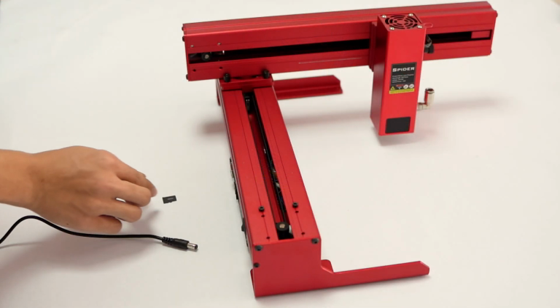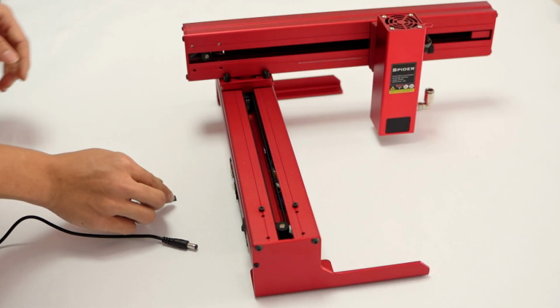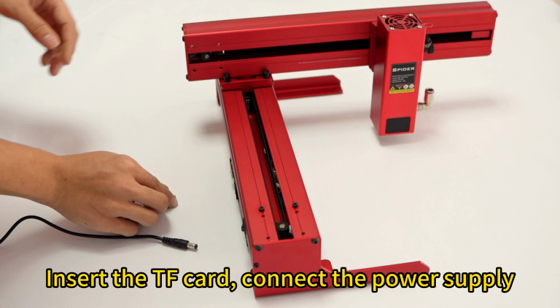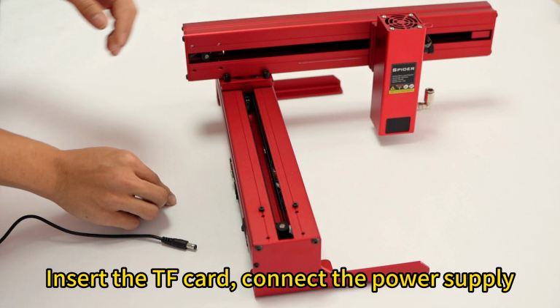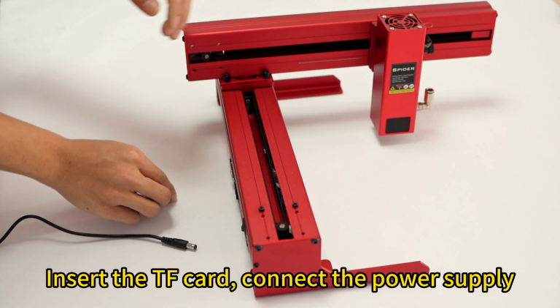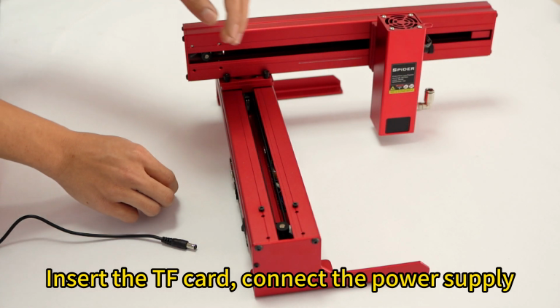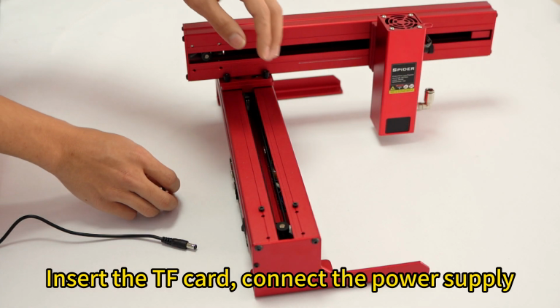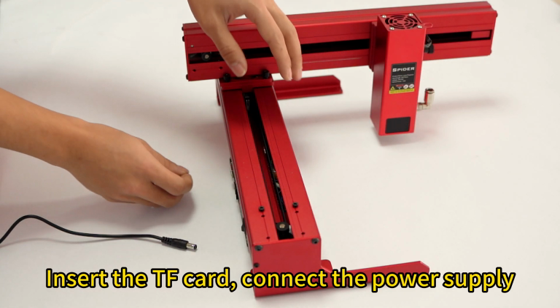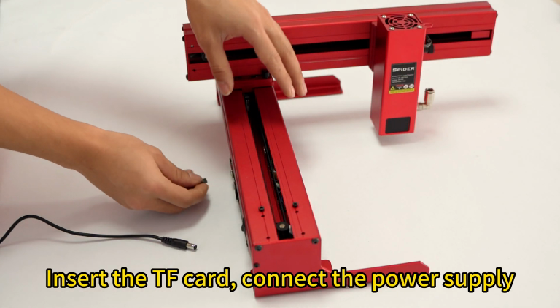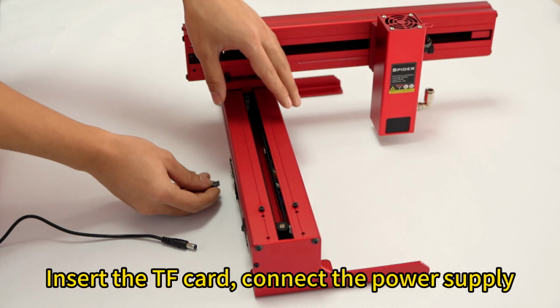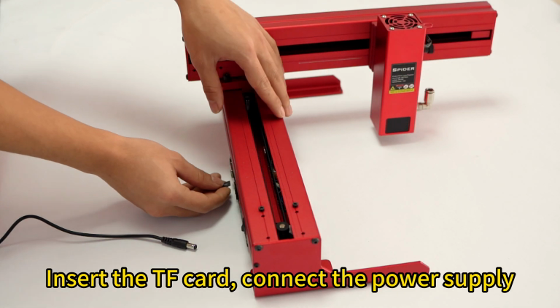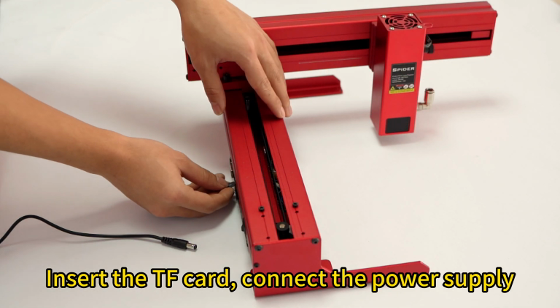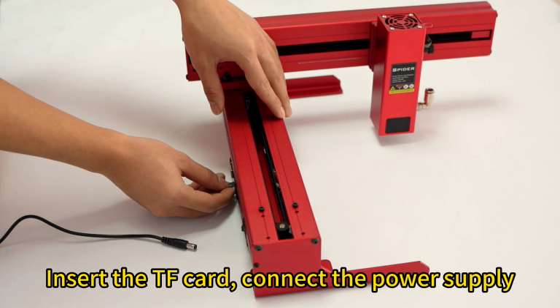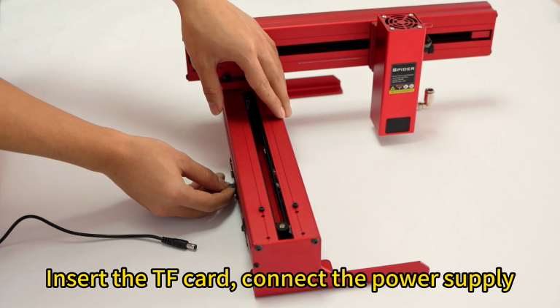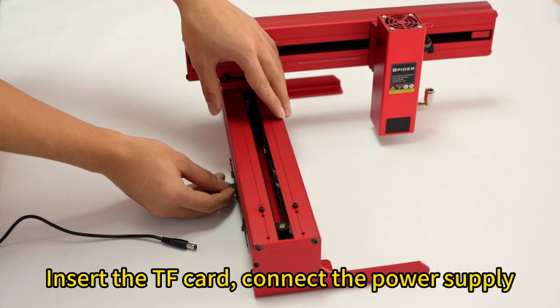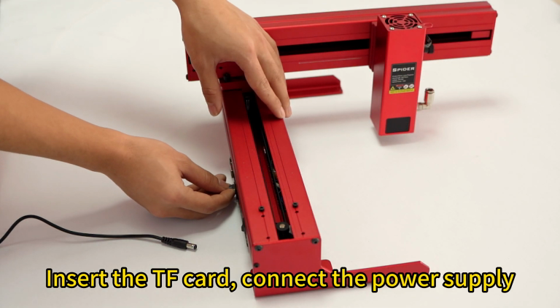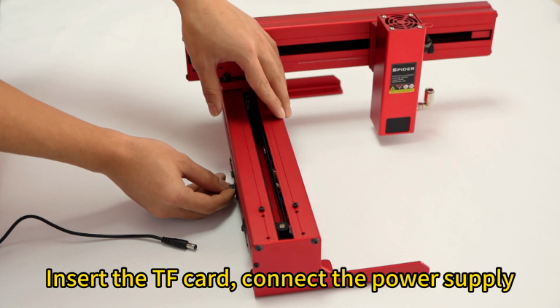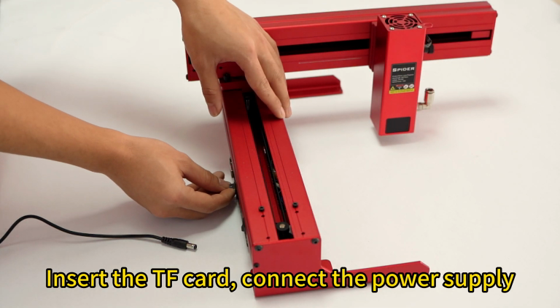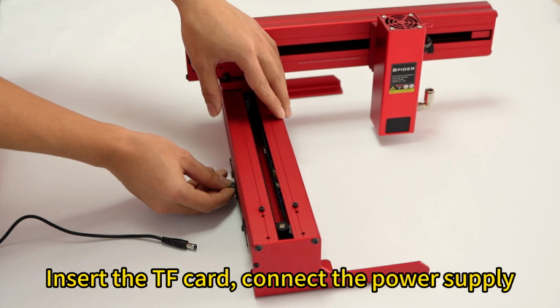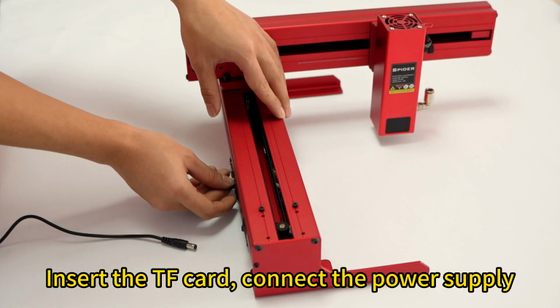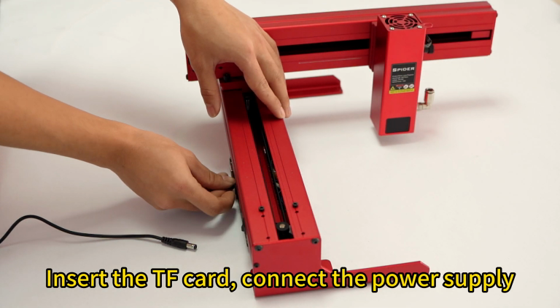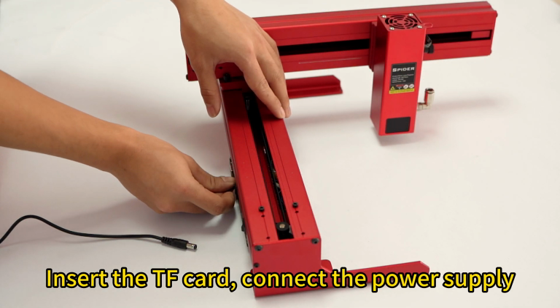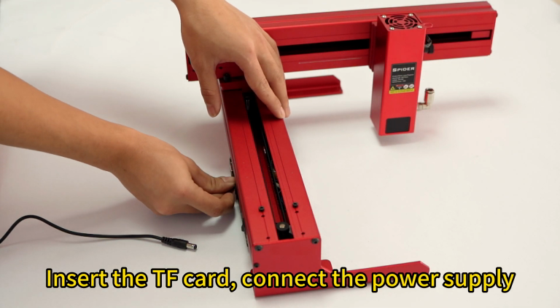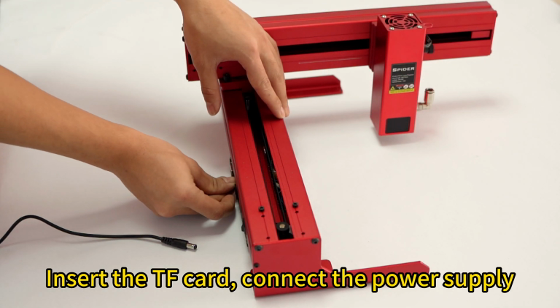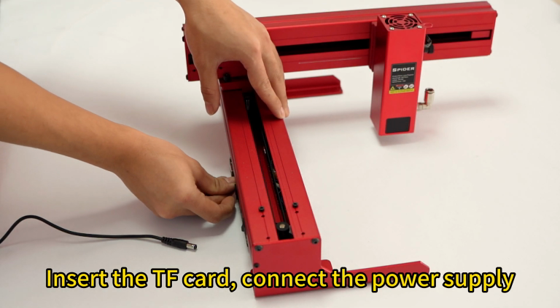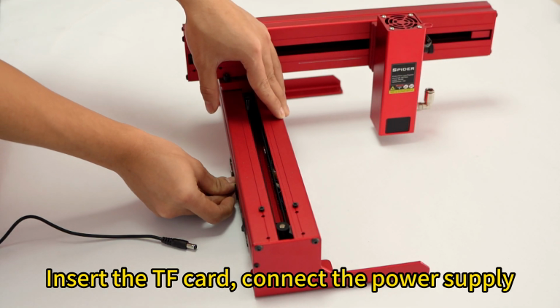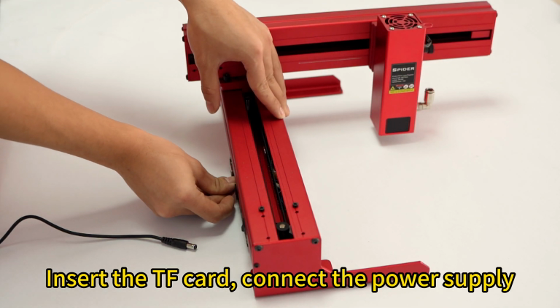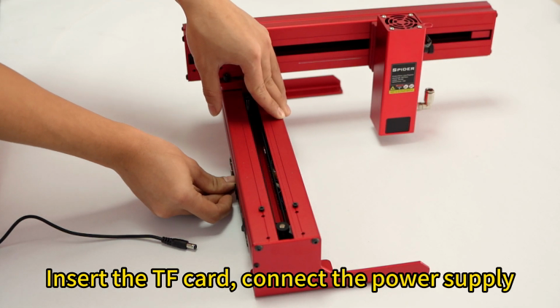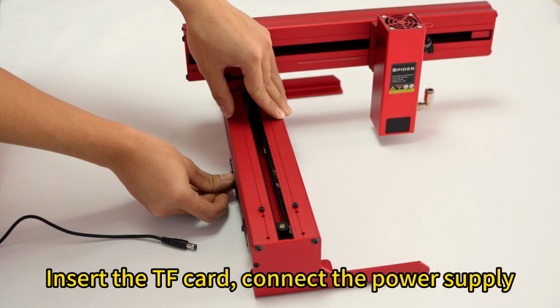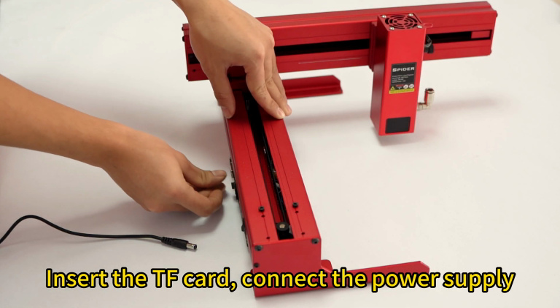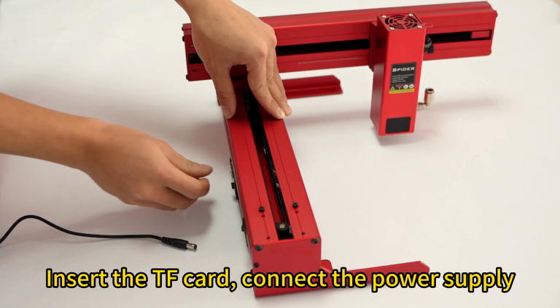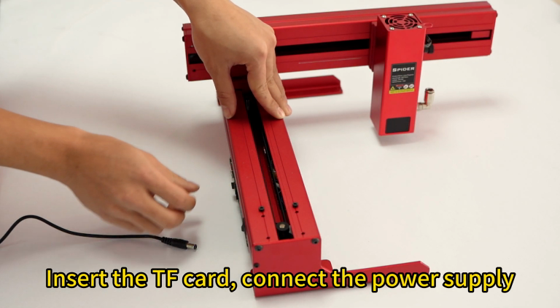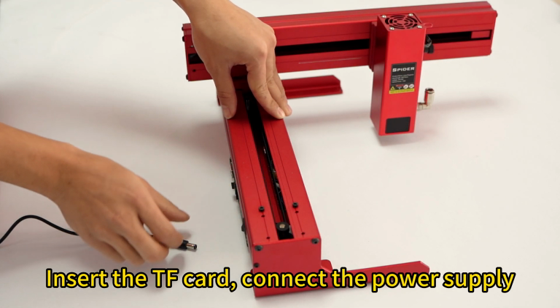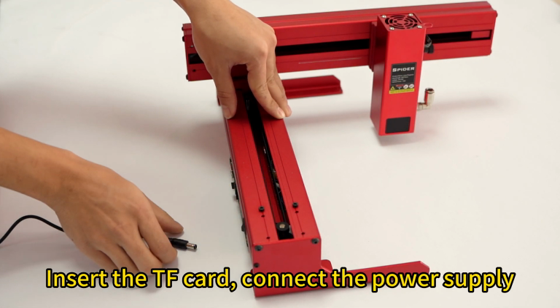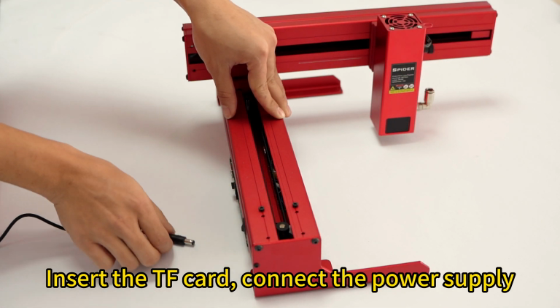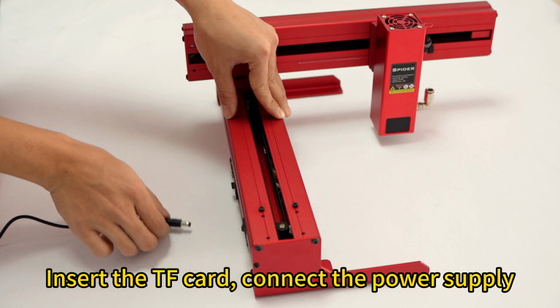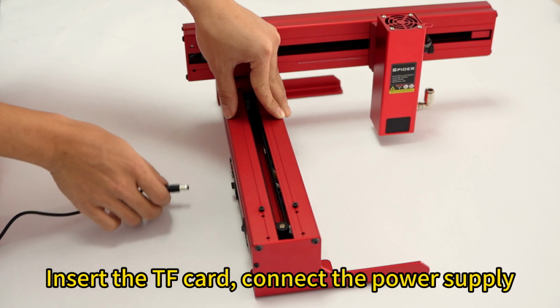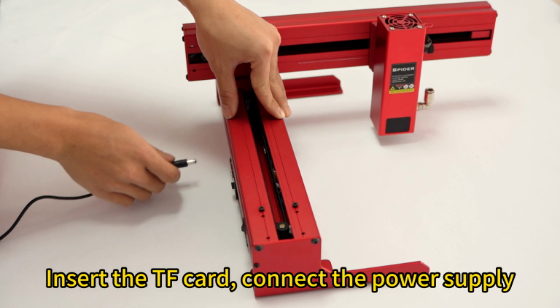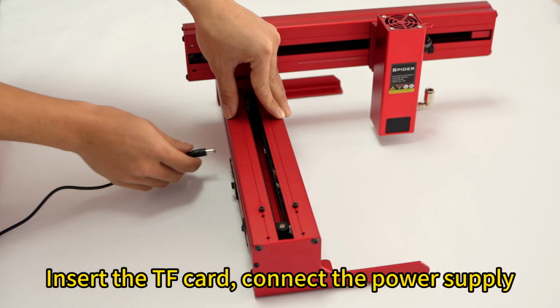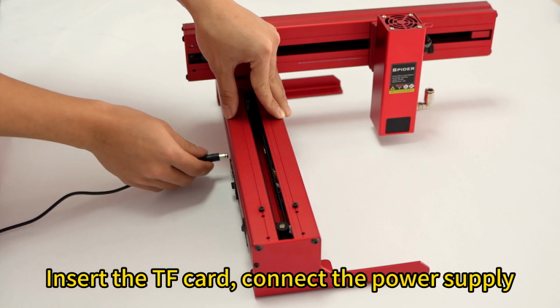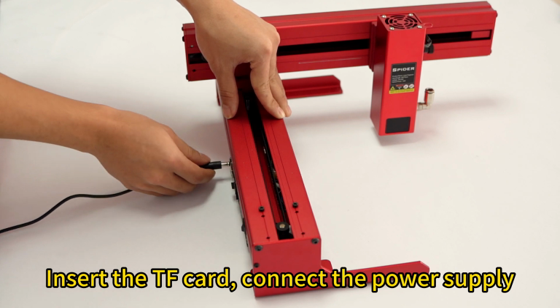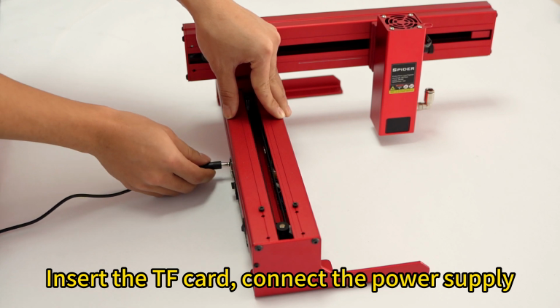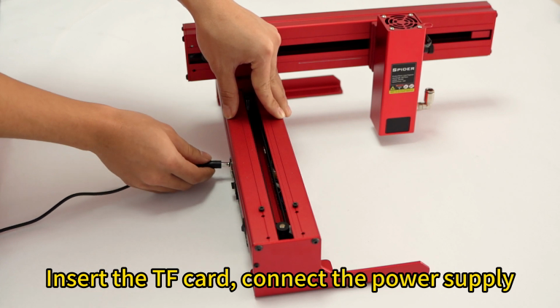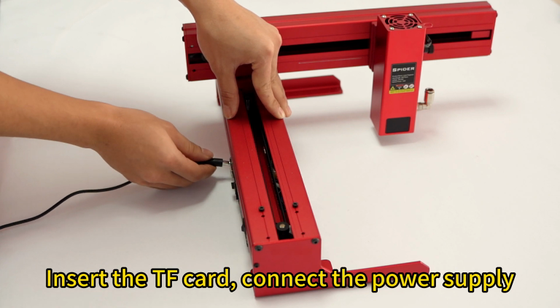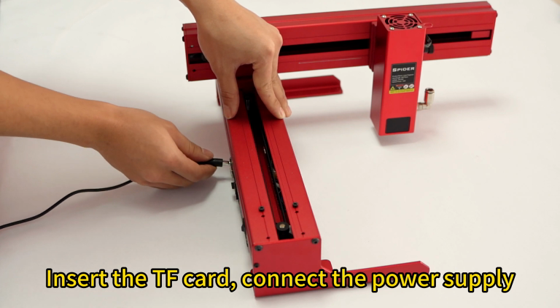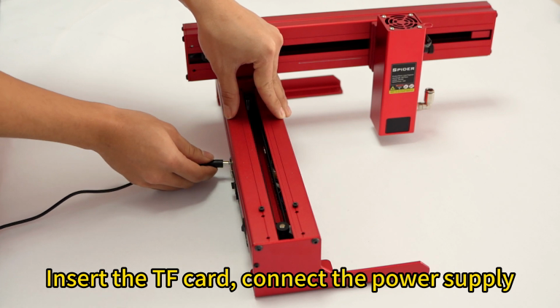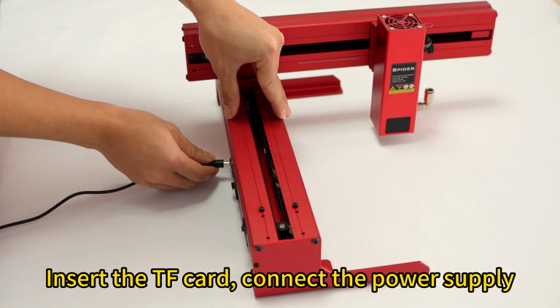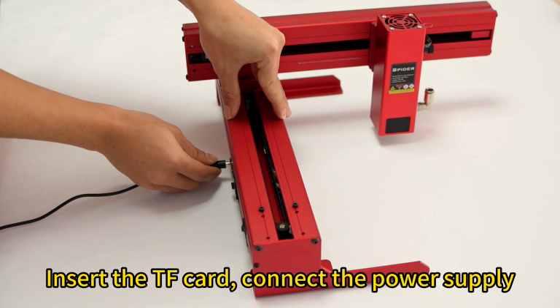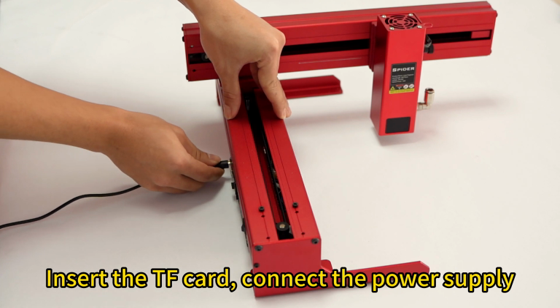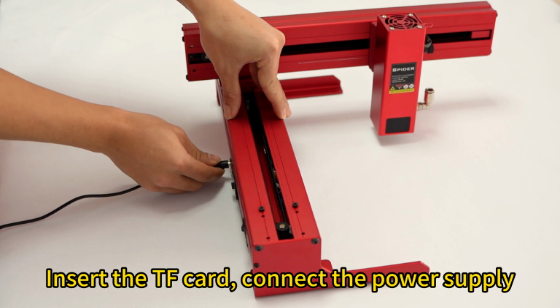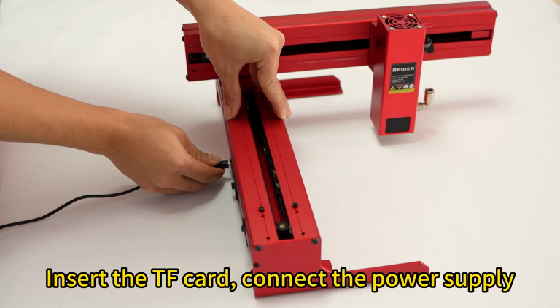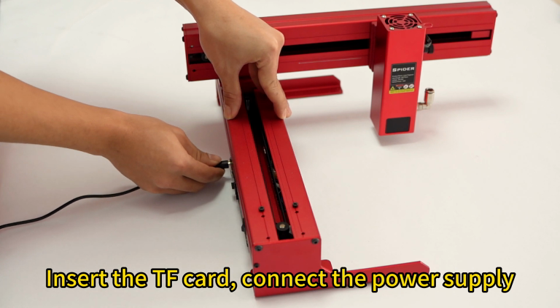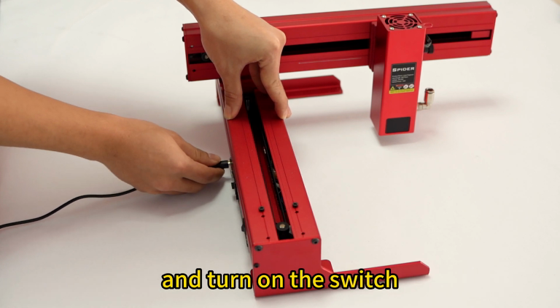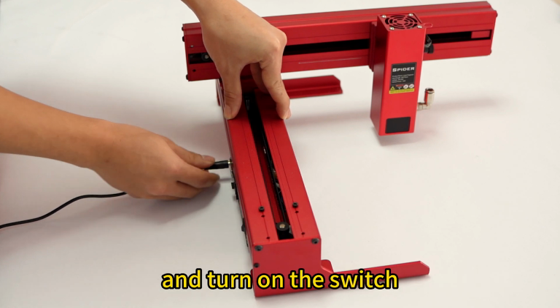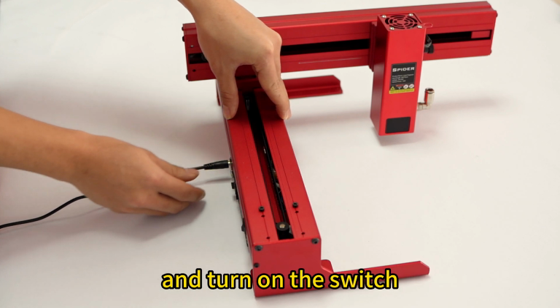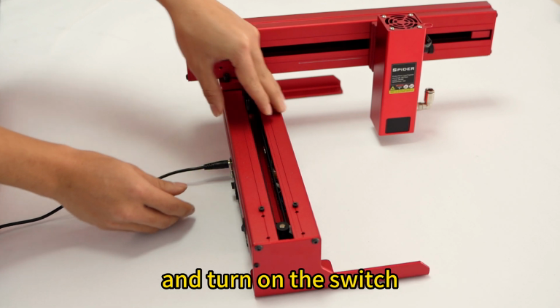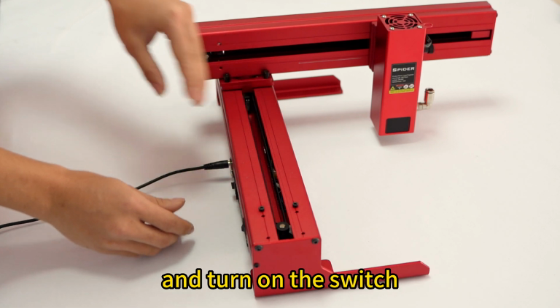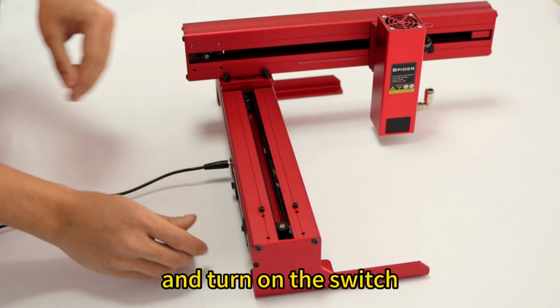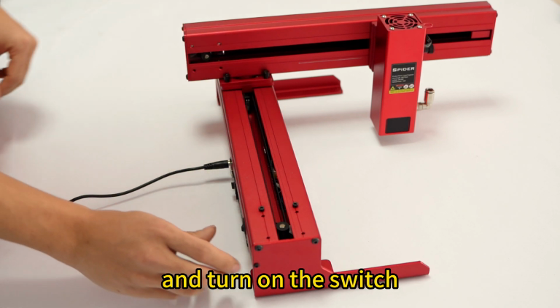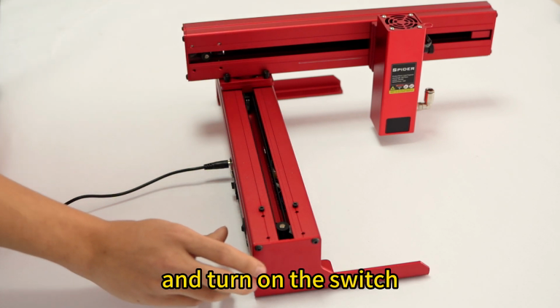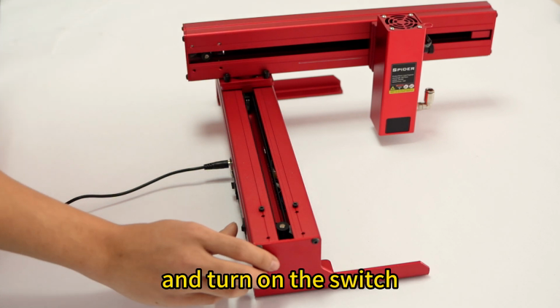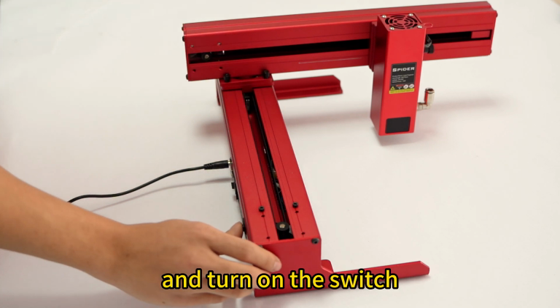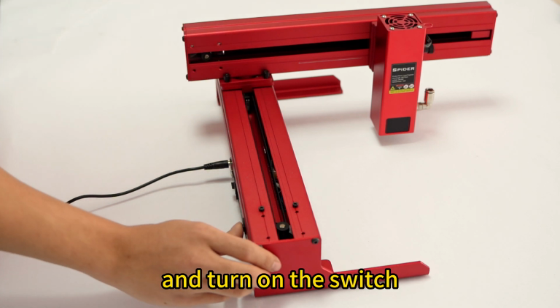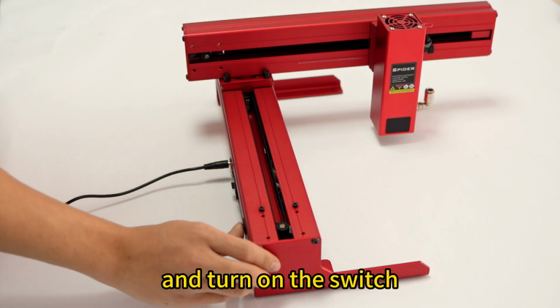Insert the TF card, connect the power supply, and turn on the switch.